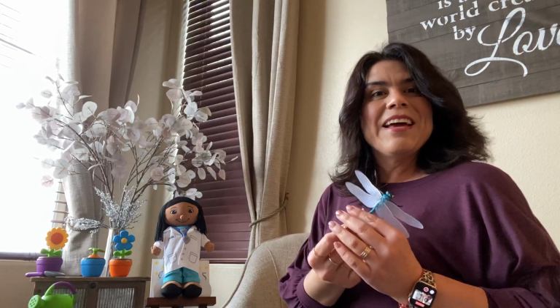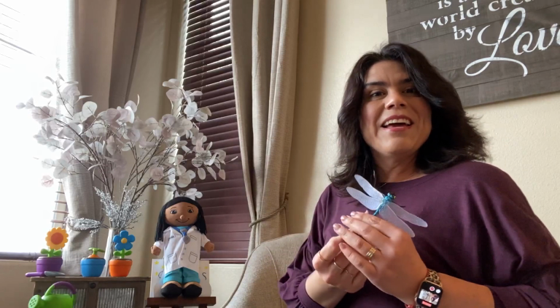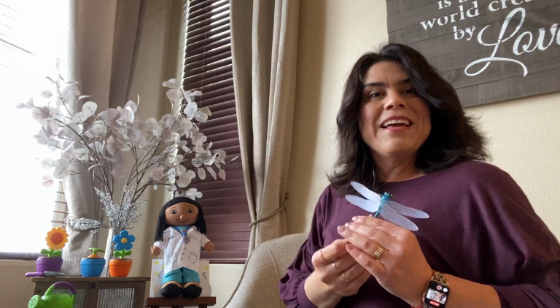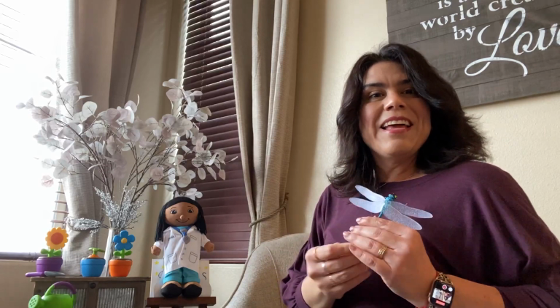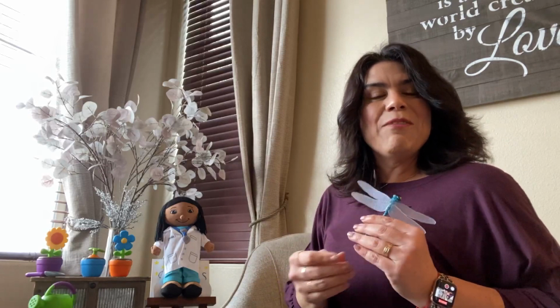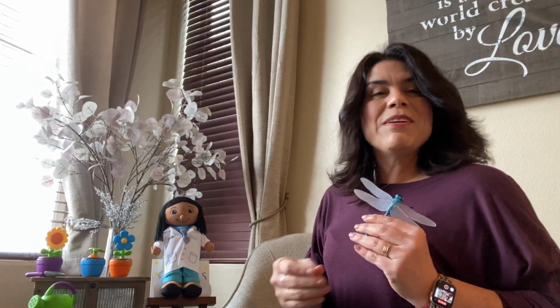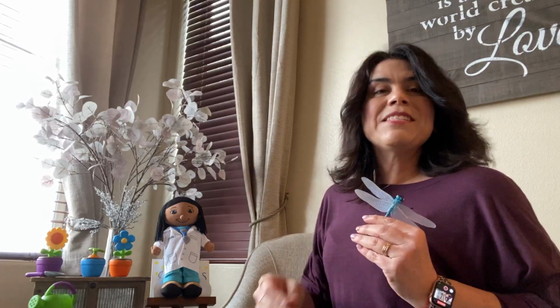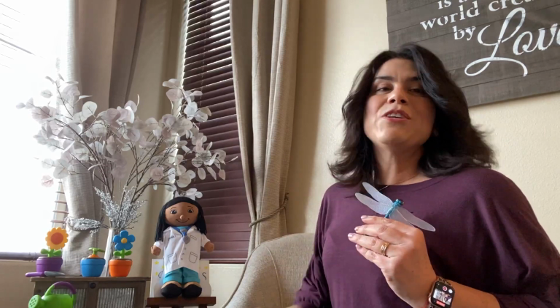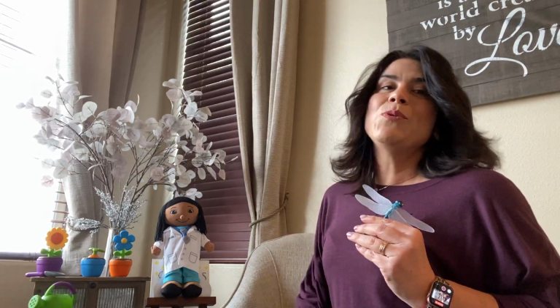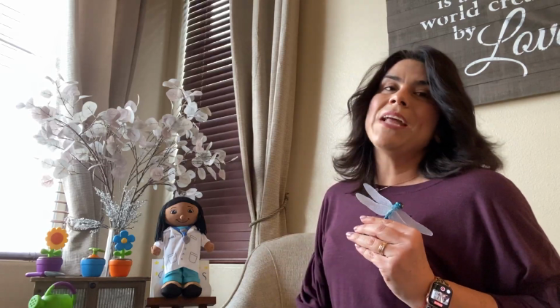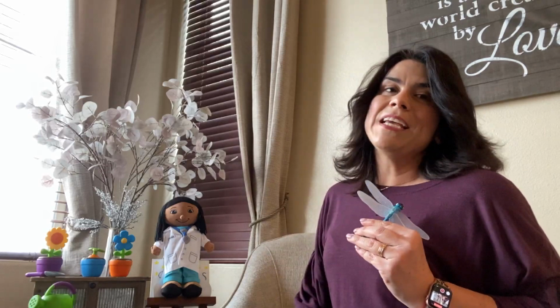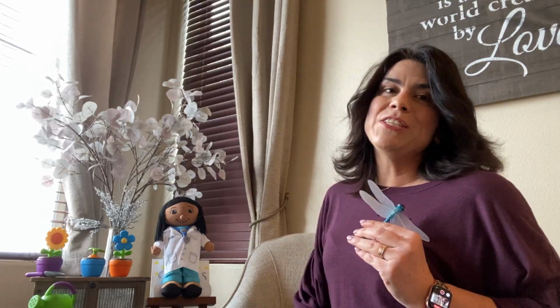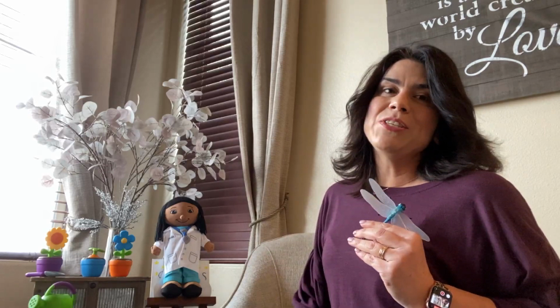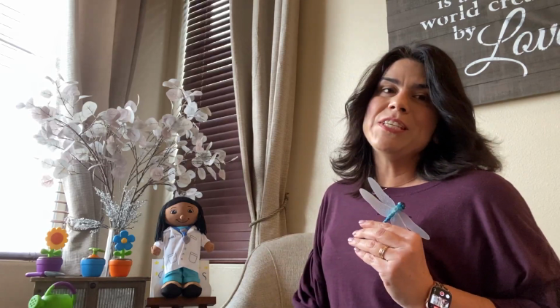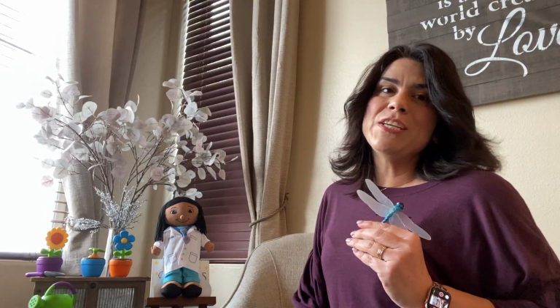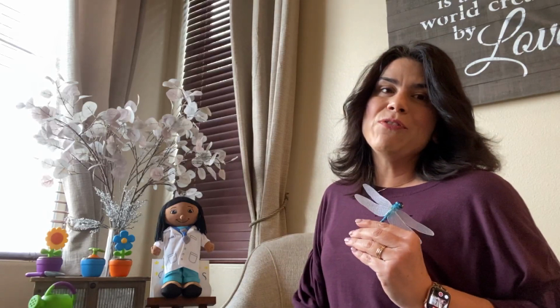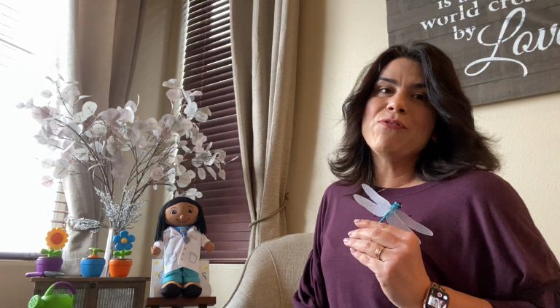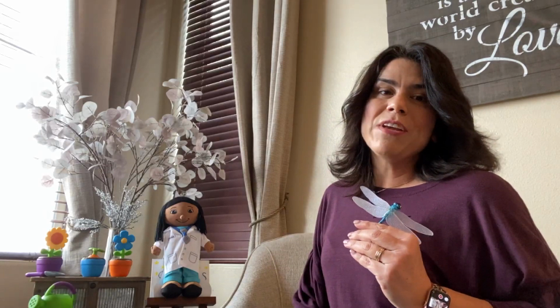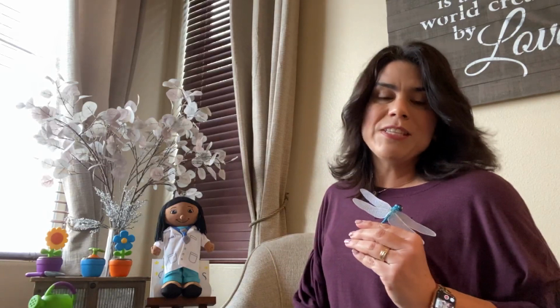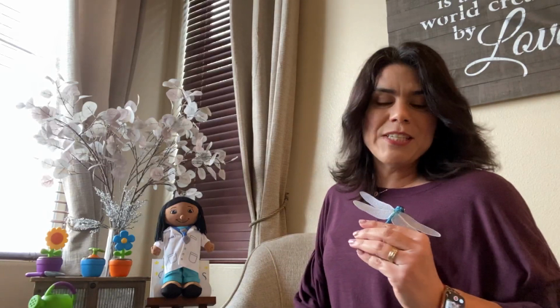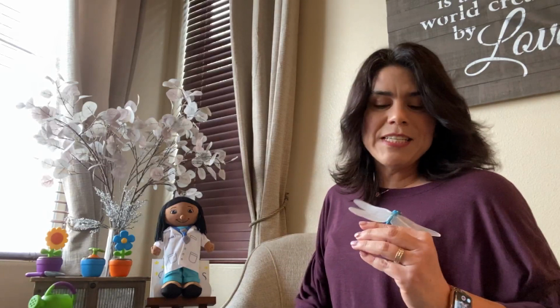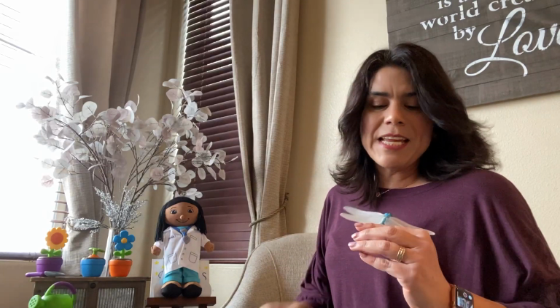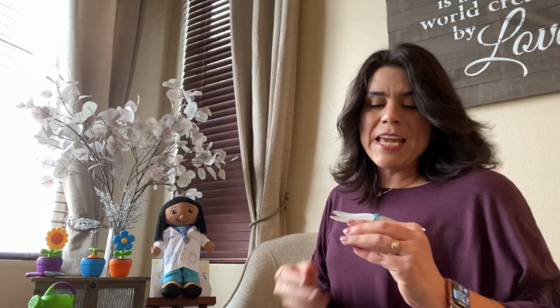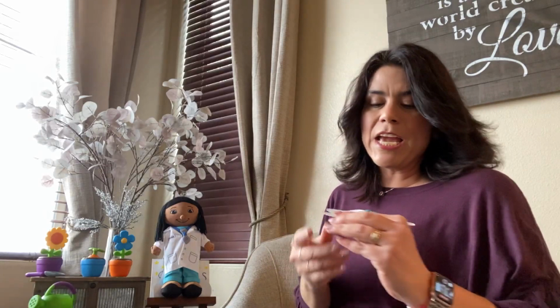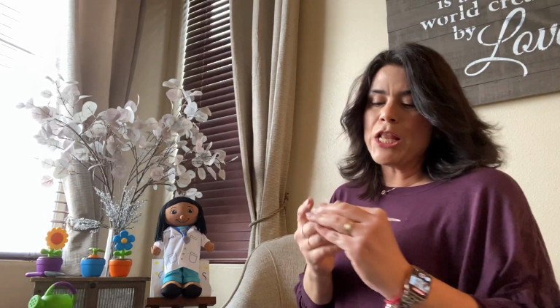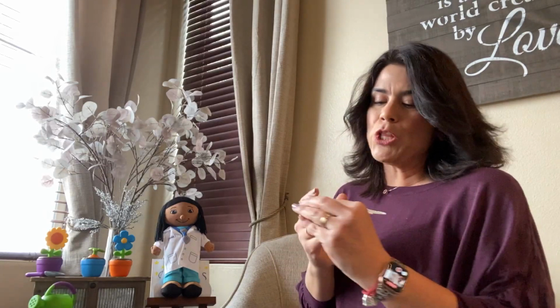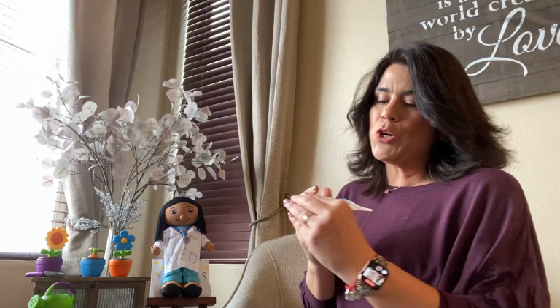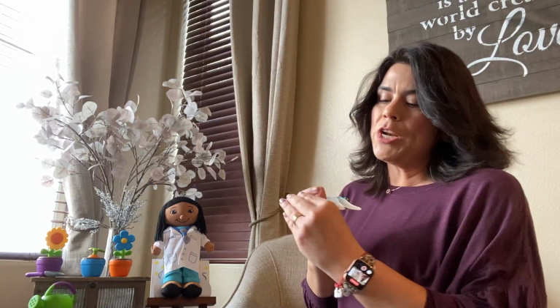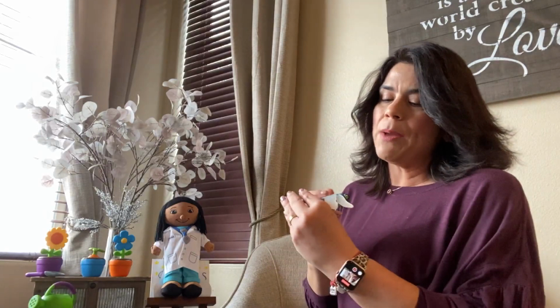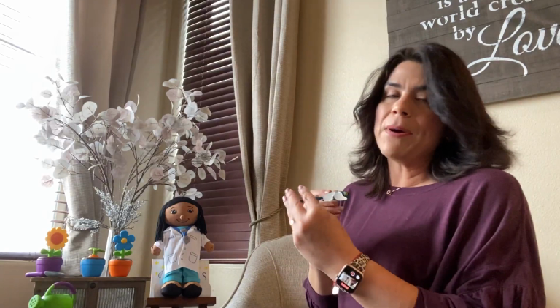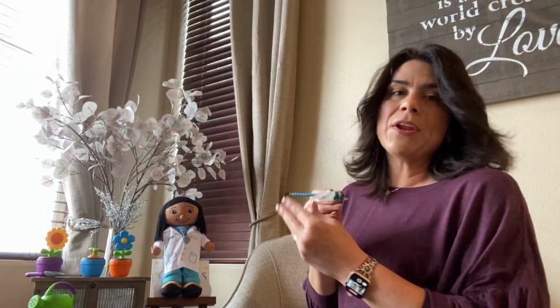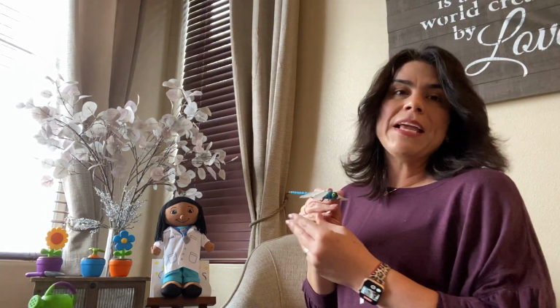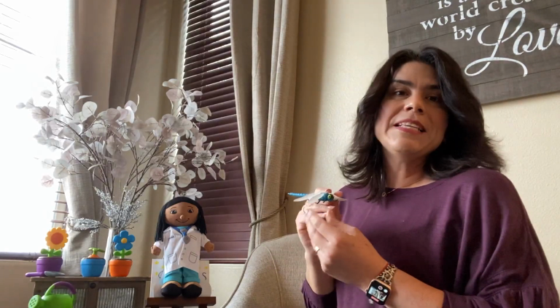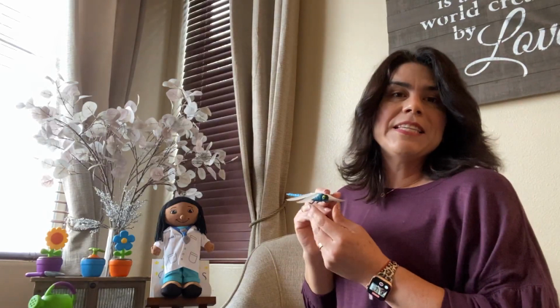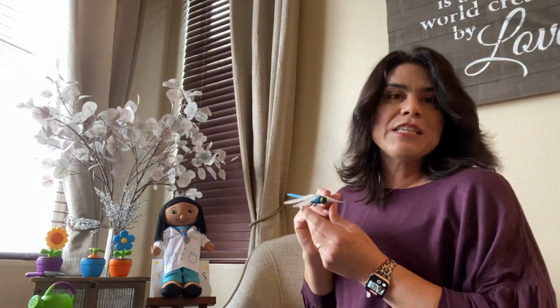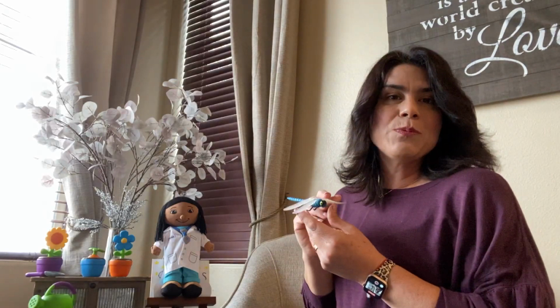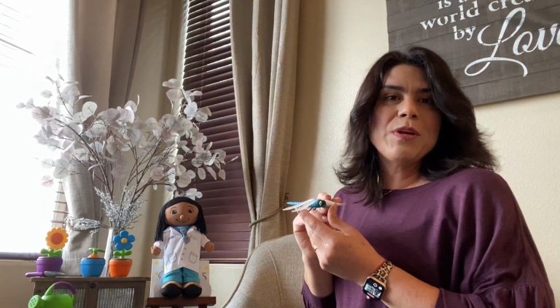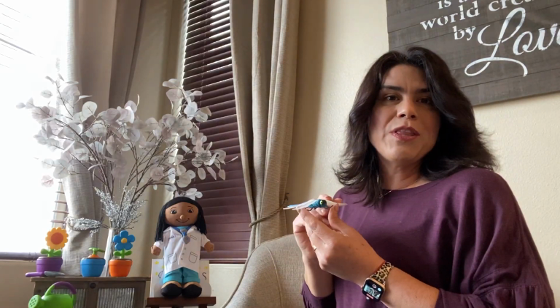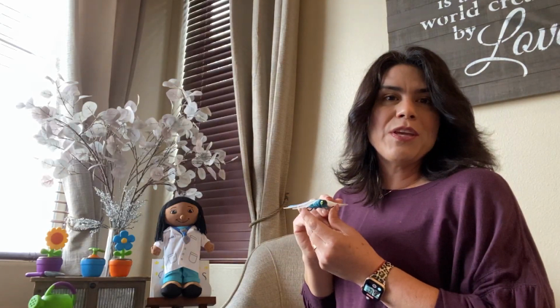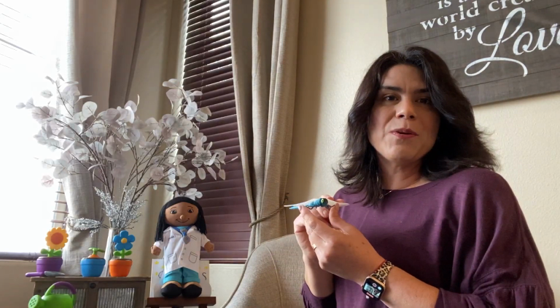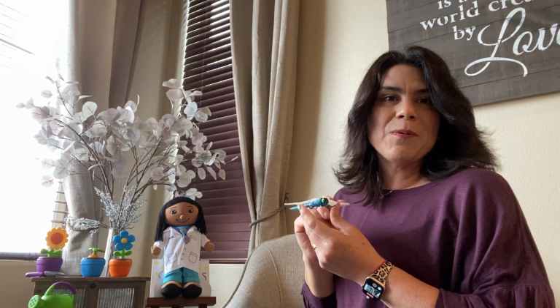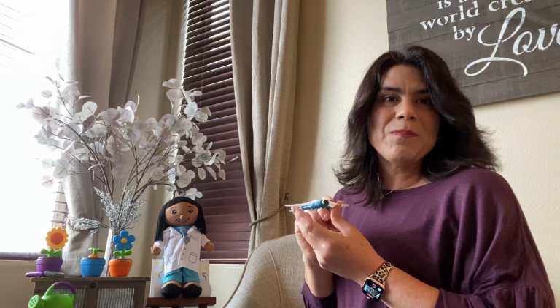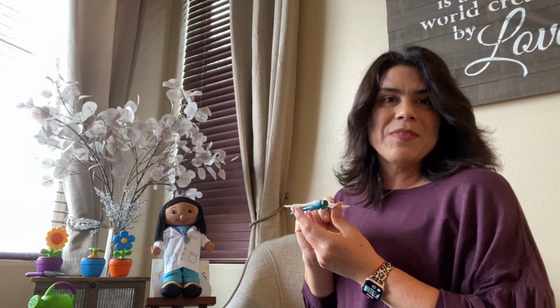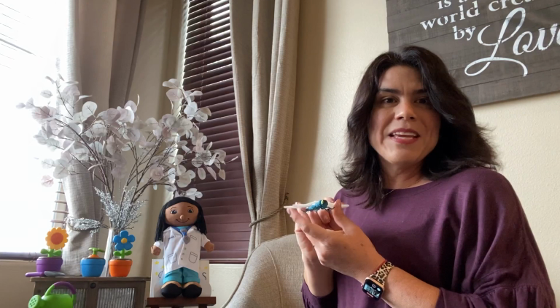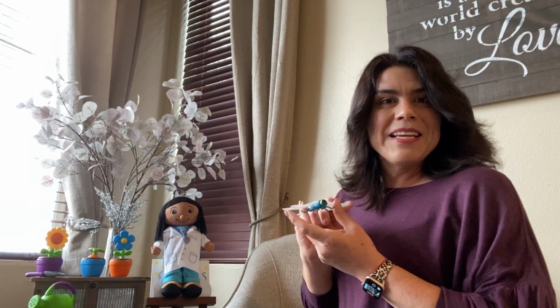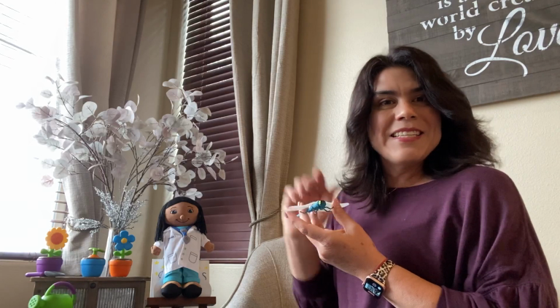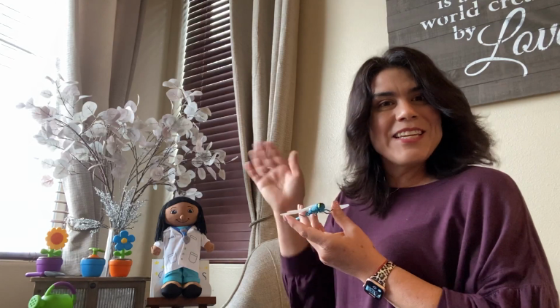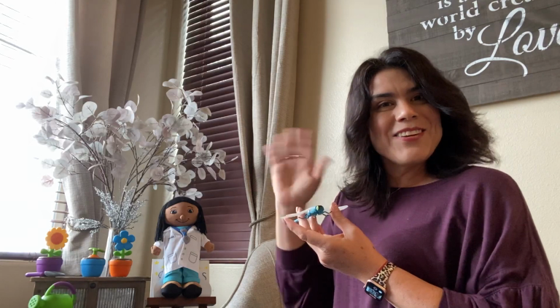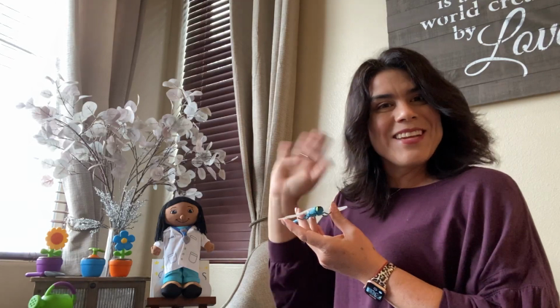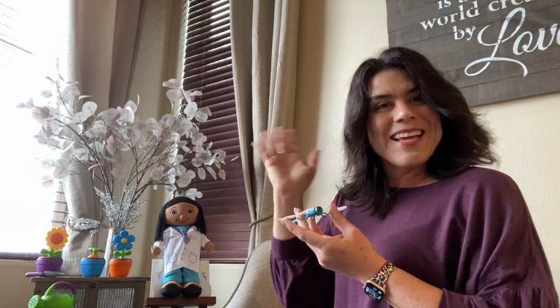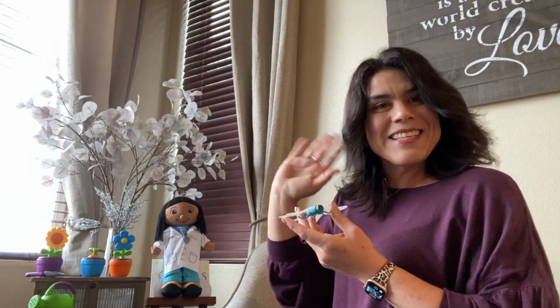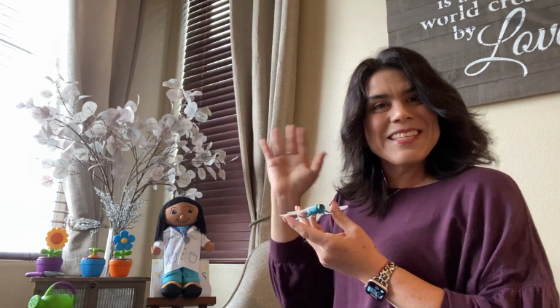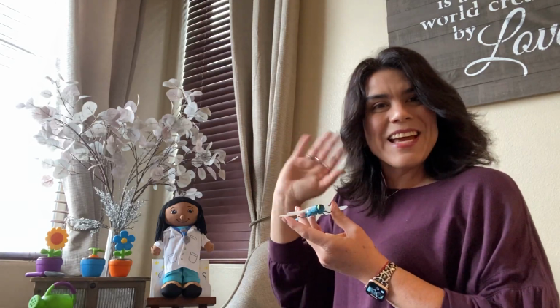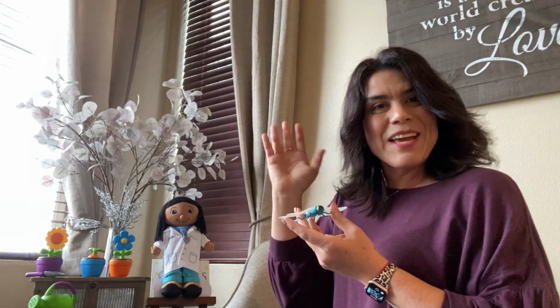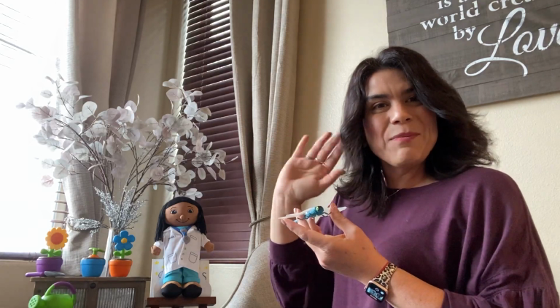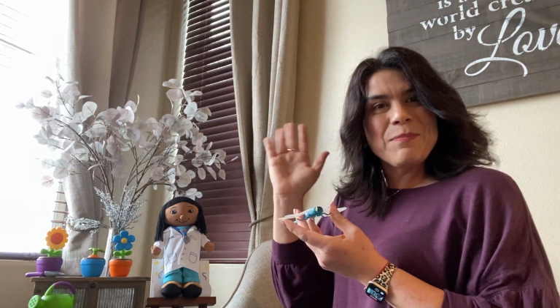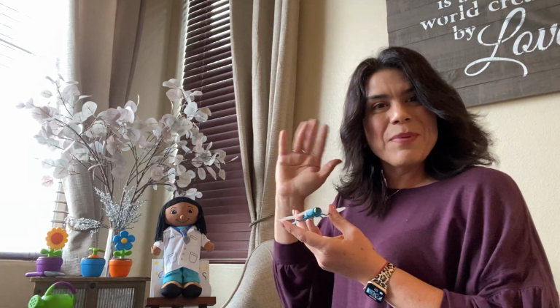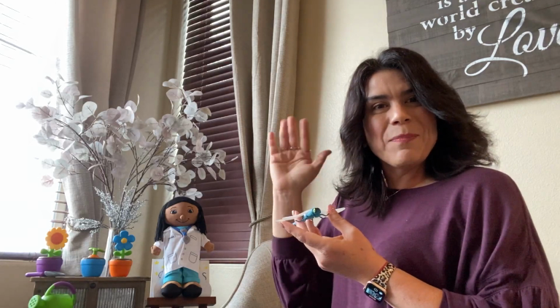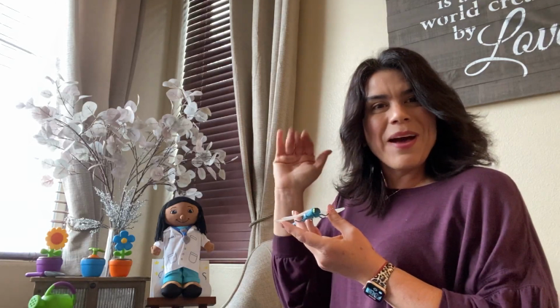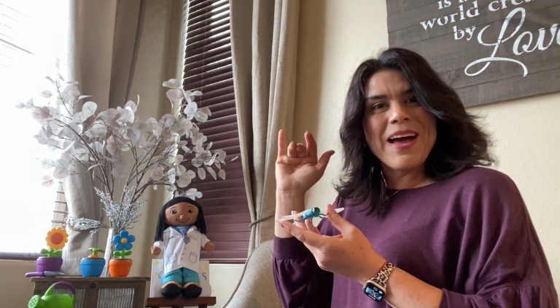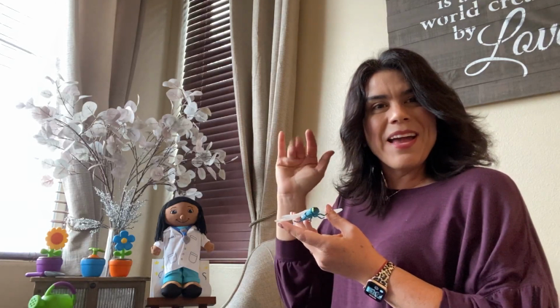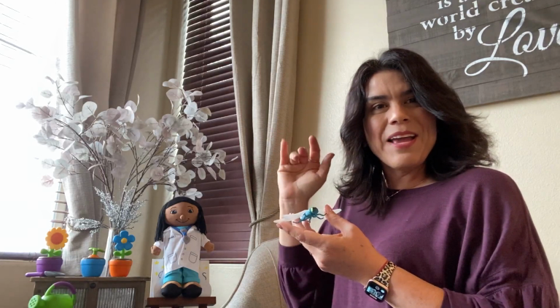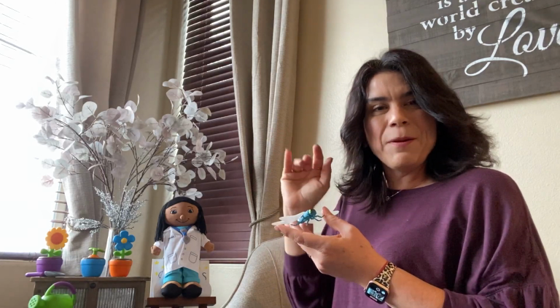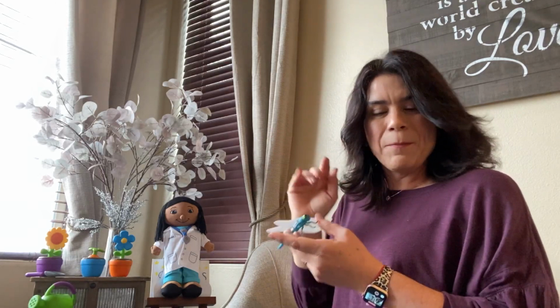It was so nice to see your friends today and learn about insects with you. See you next time. Bye-bye. Bye-bye.